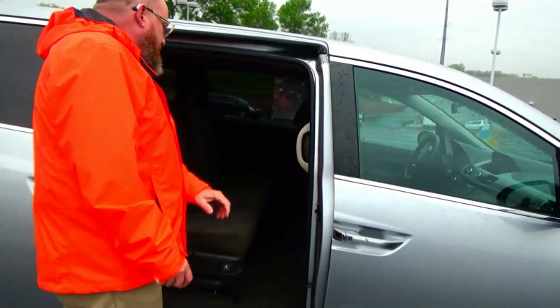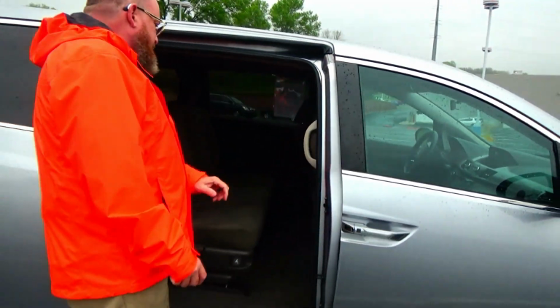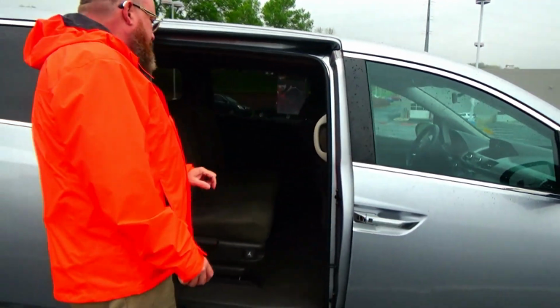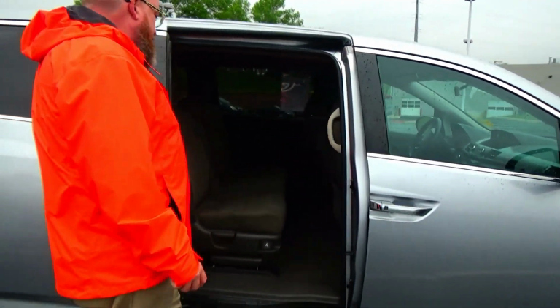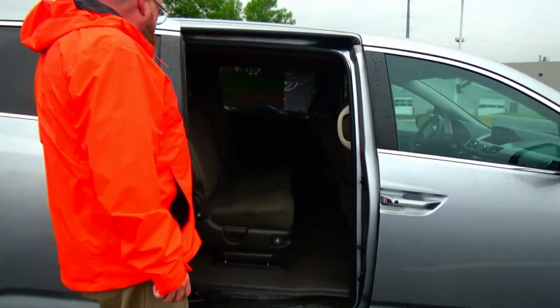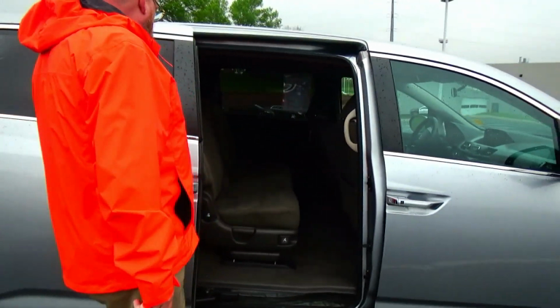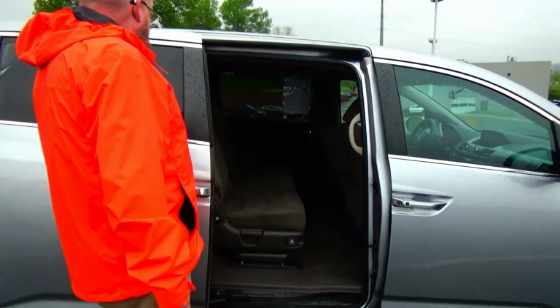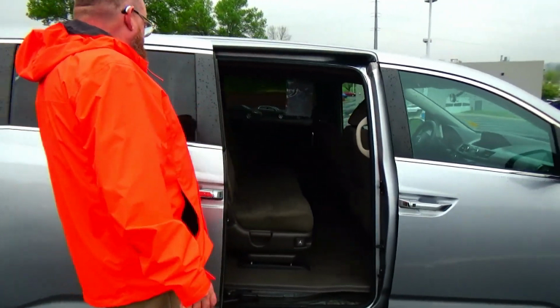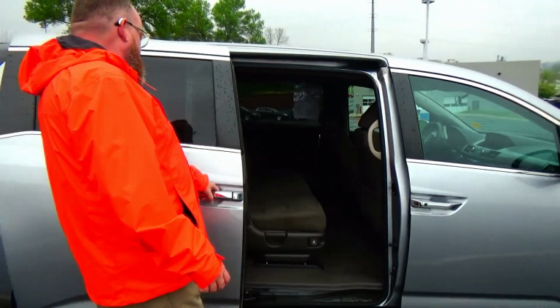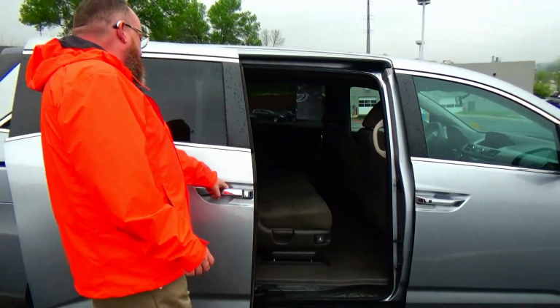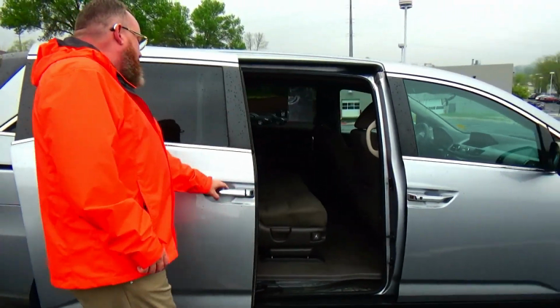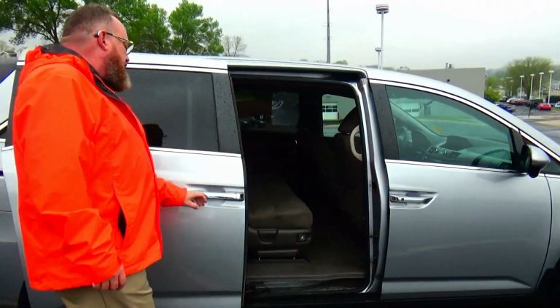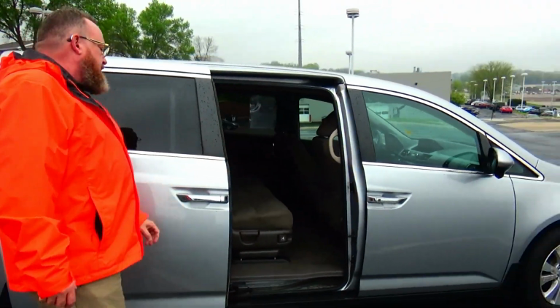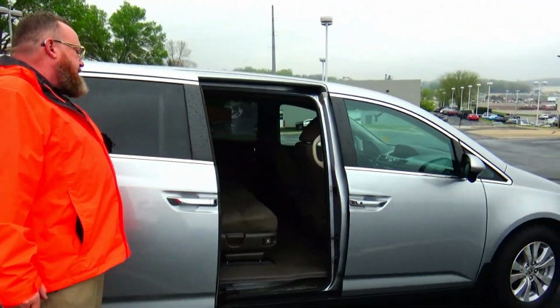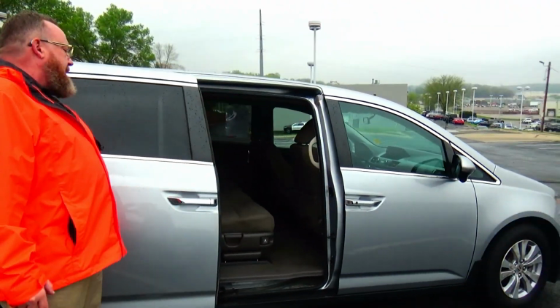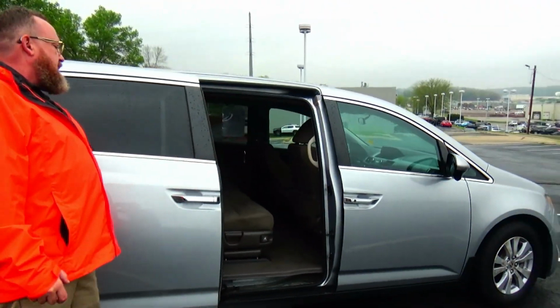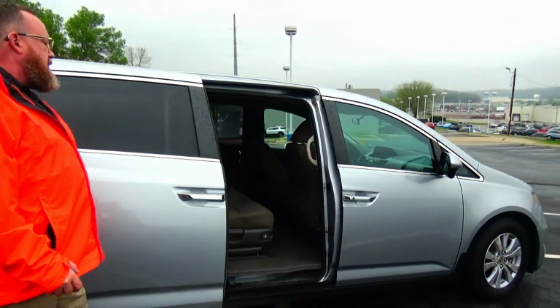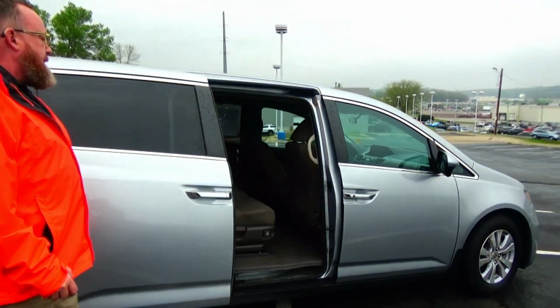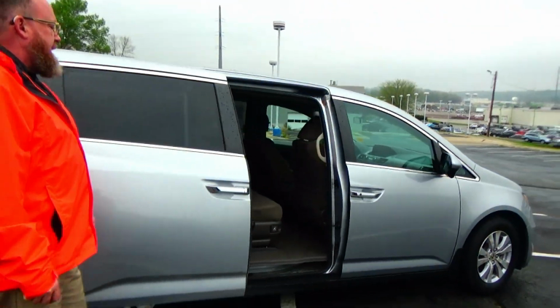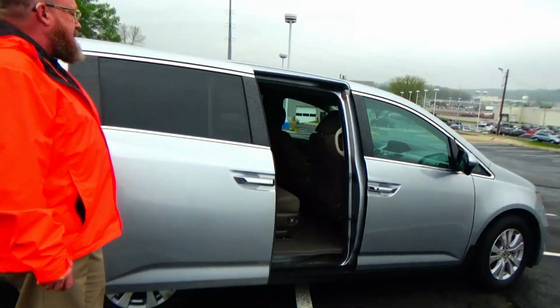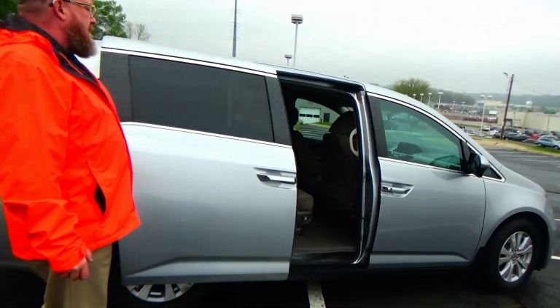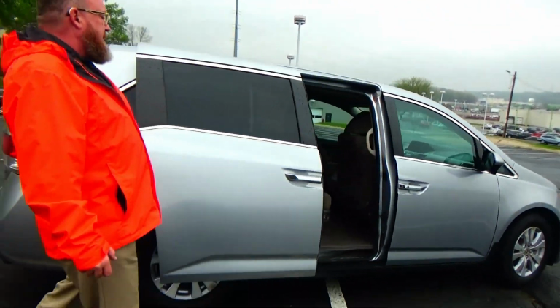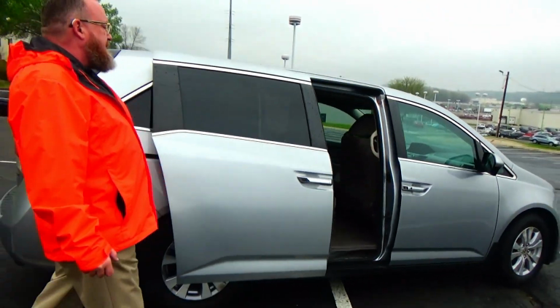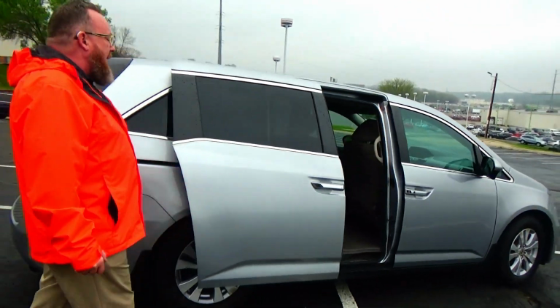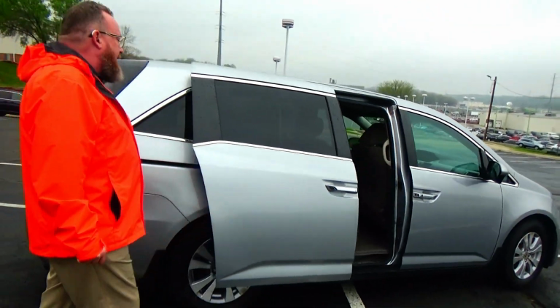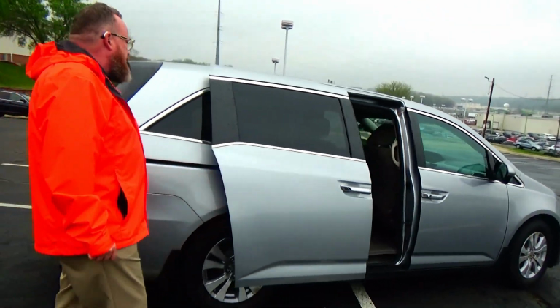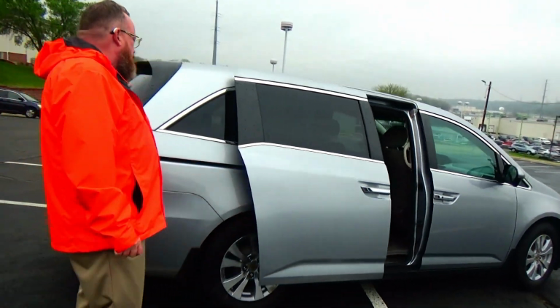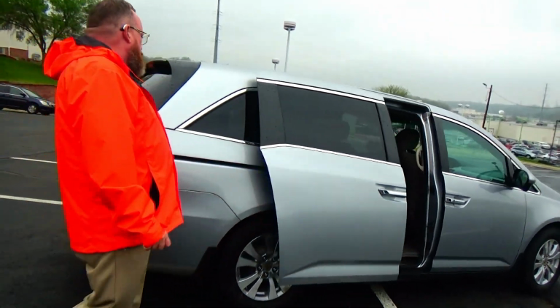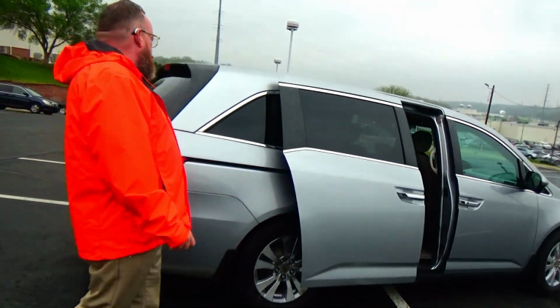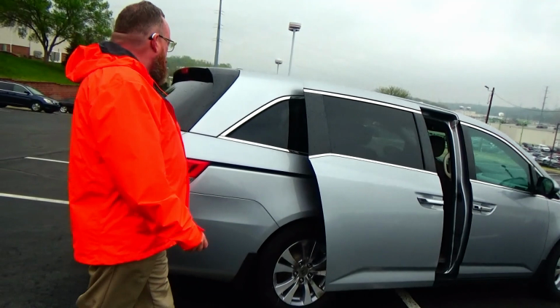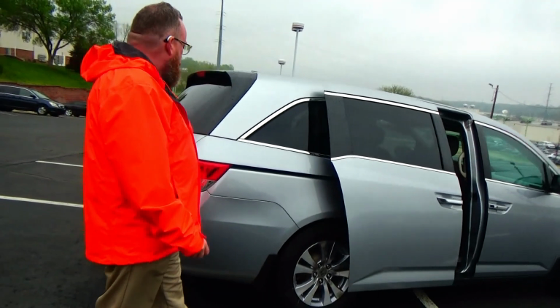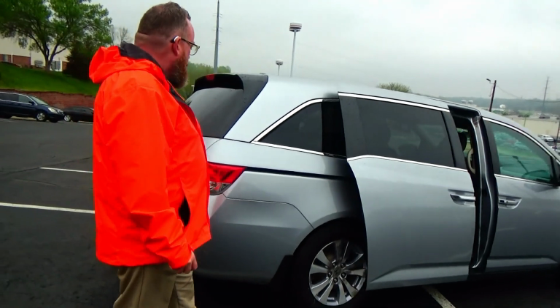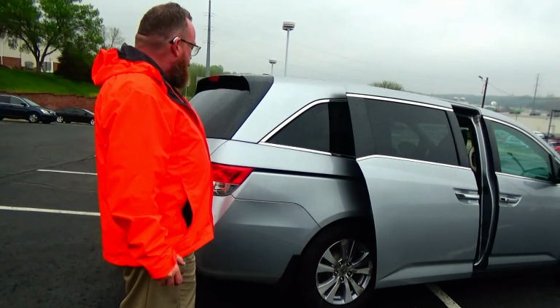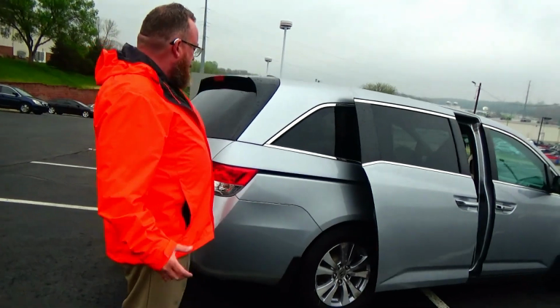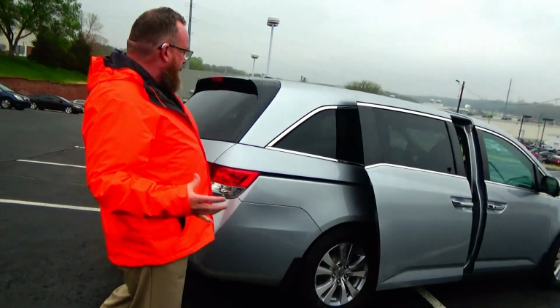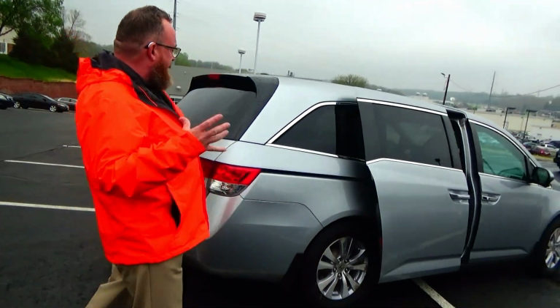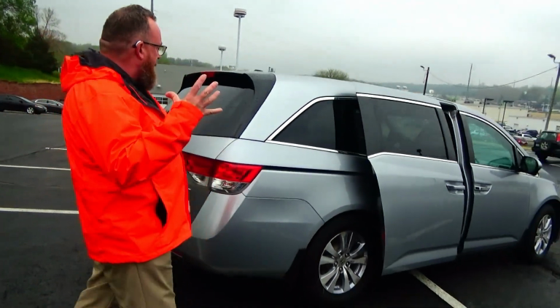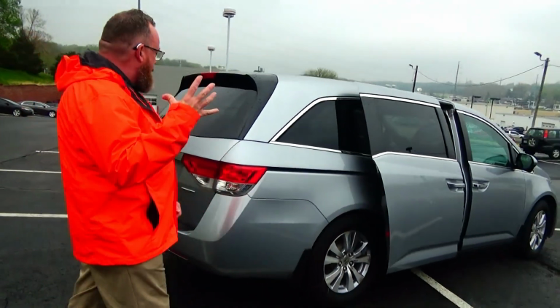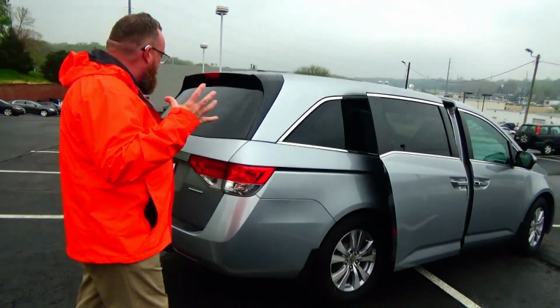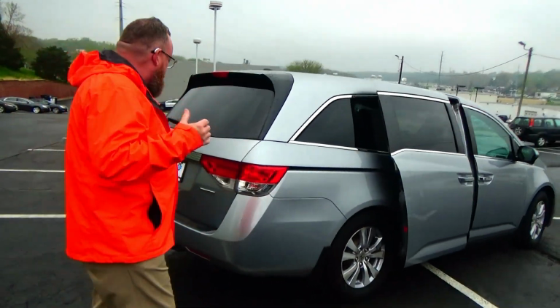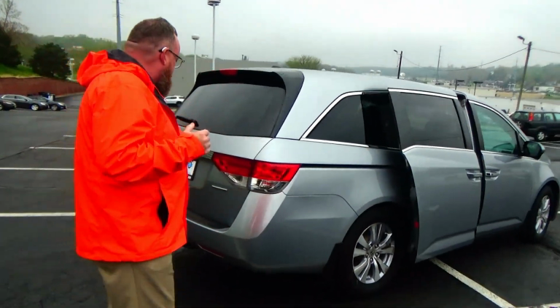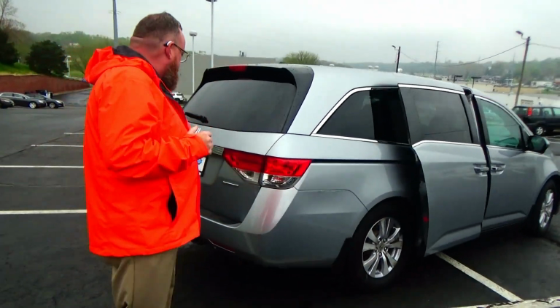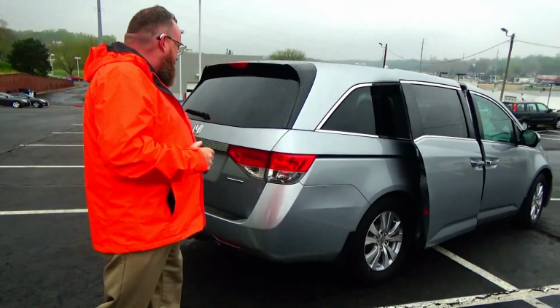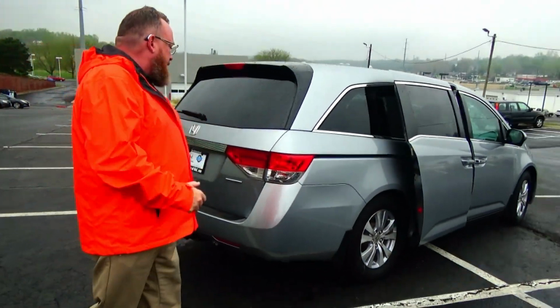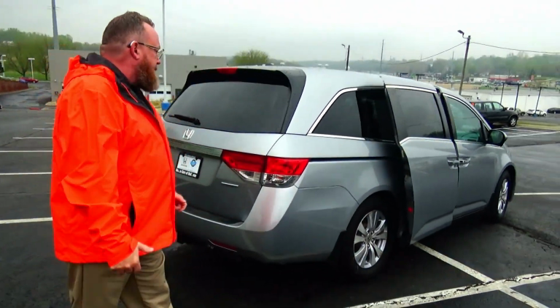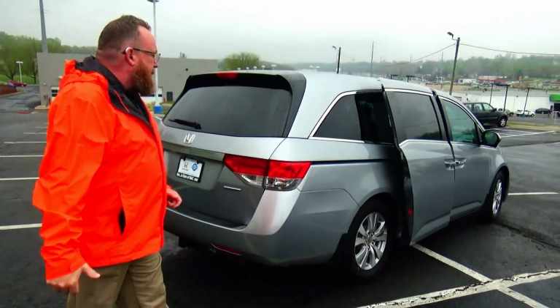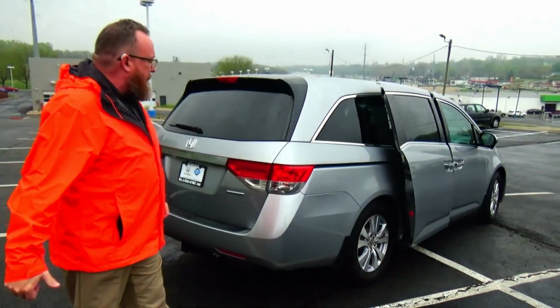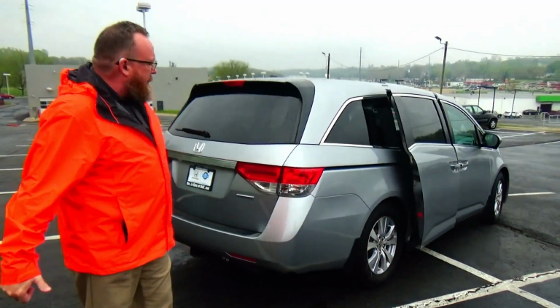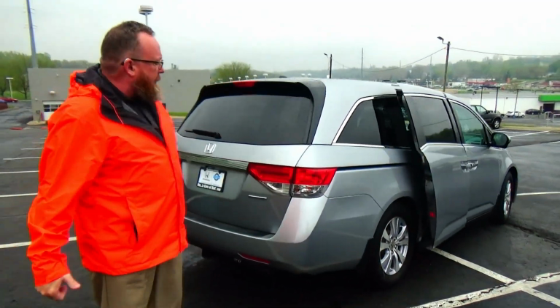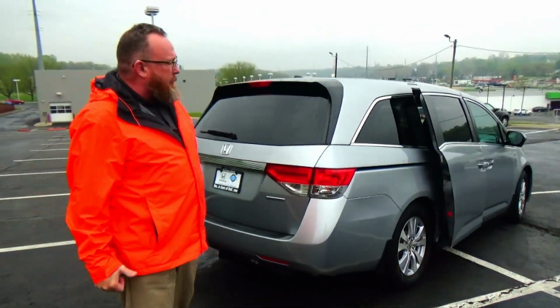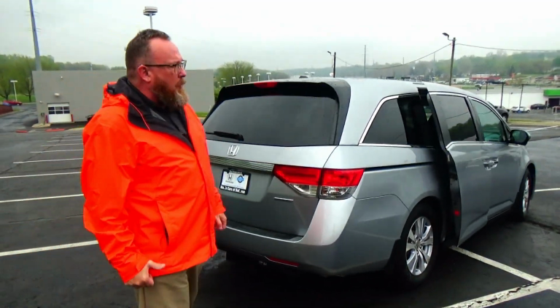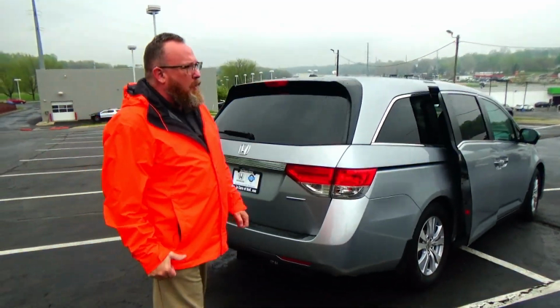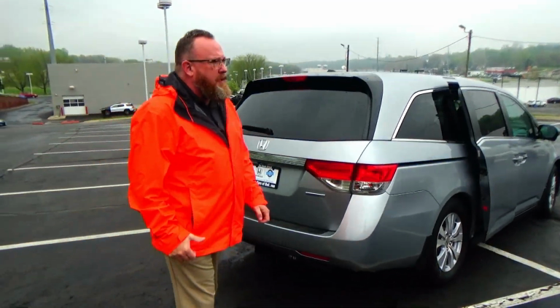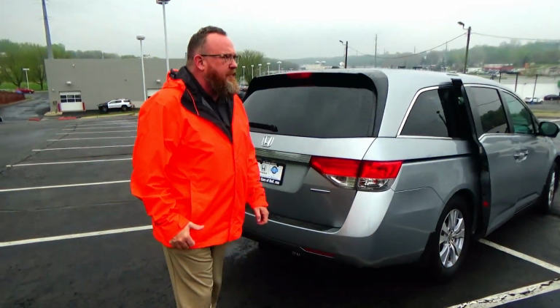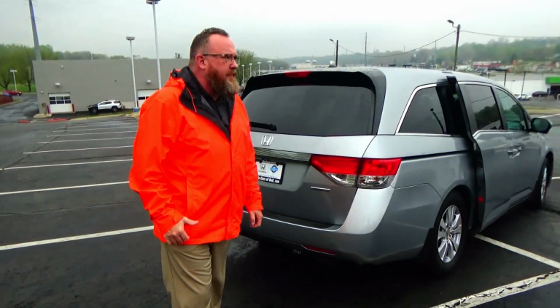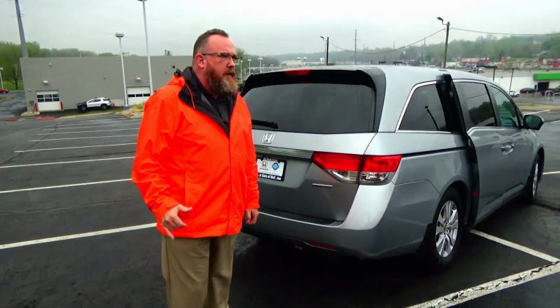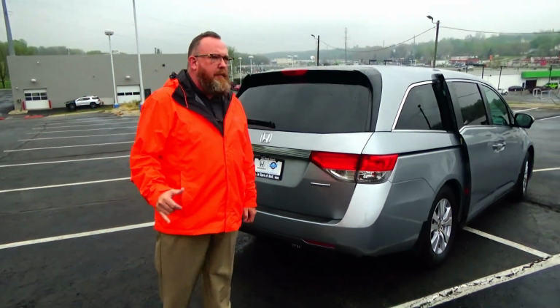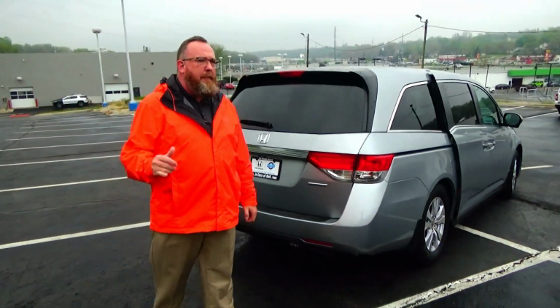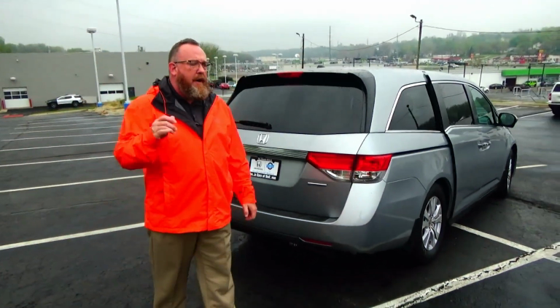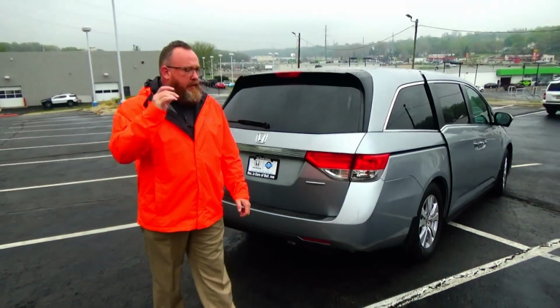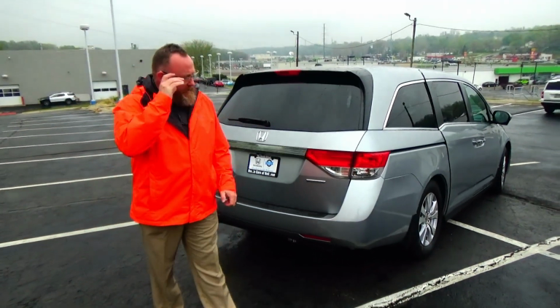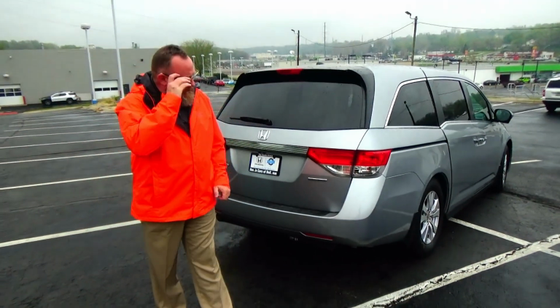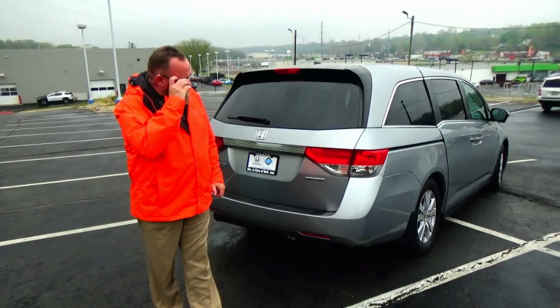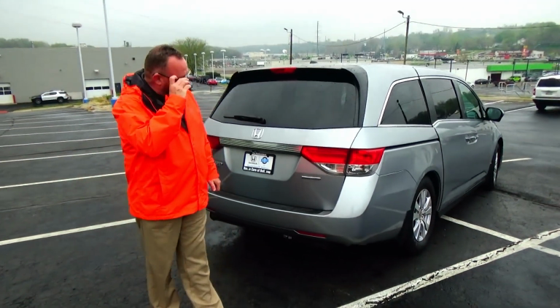This van has passed its mechanical inspection and is being sold as Honda True, so you get a five-month, 5,000-mile bumper-to-bumper warranty from American Honda.